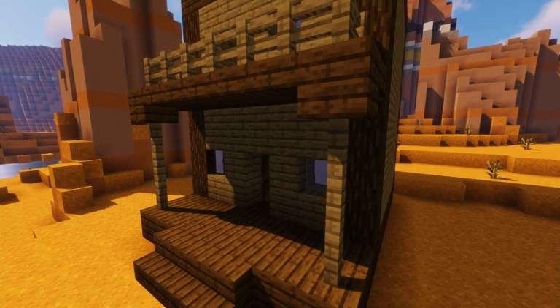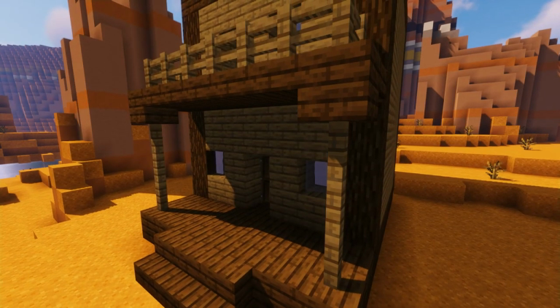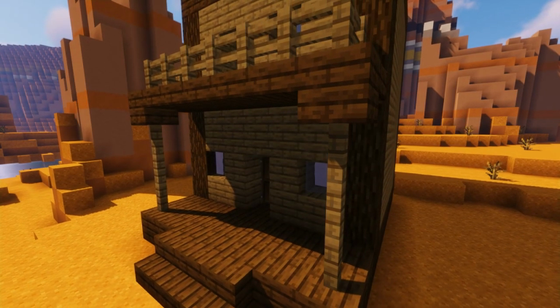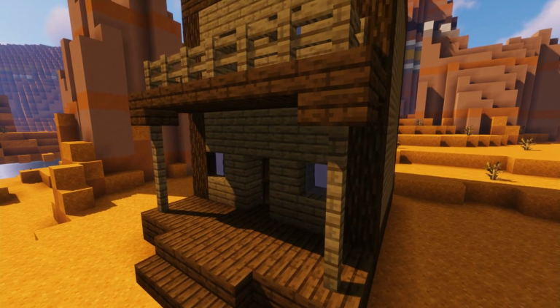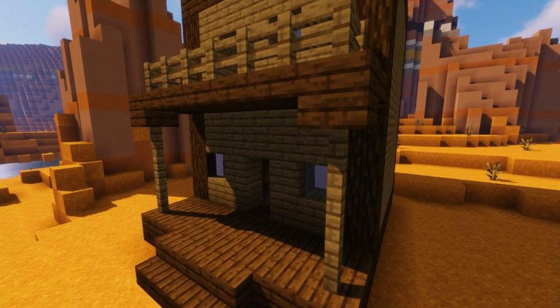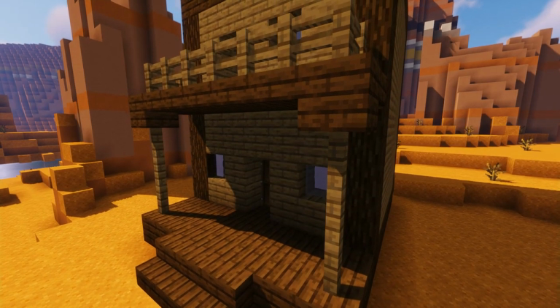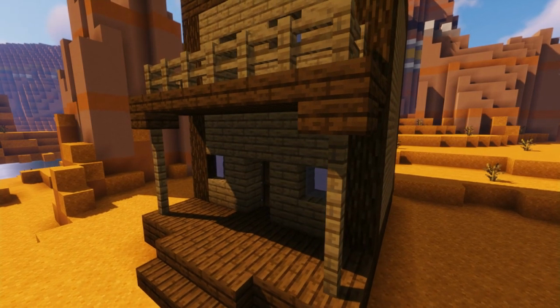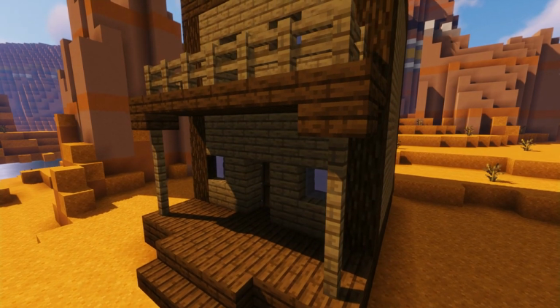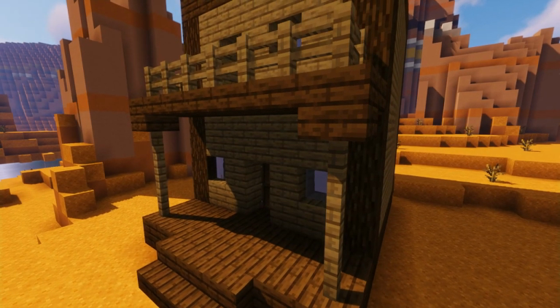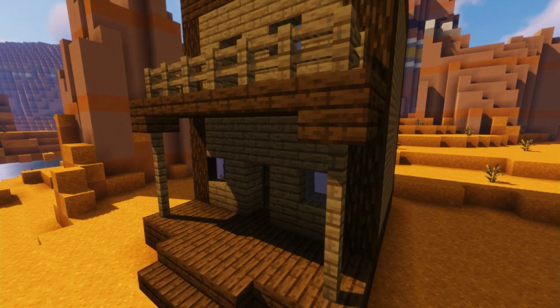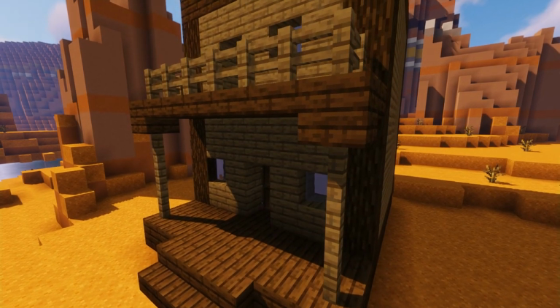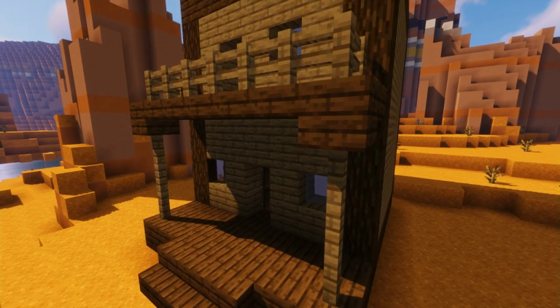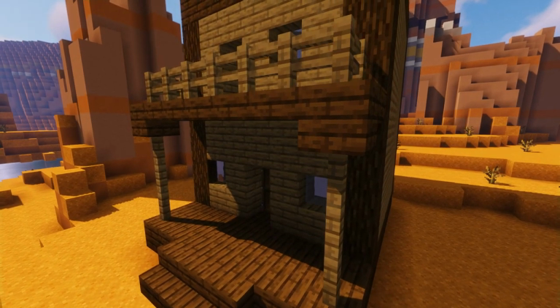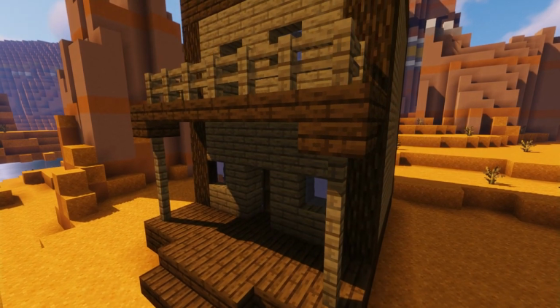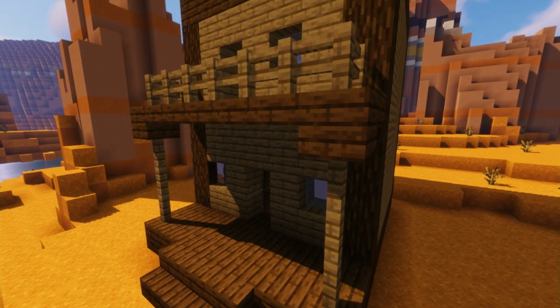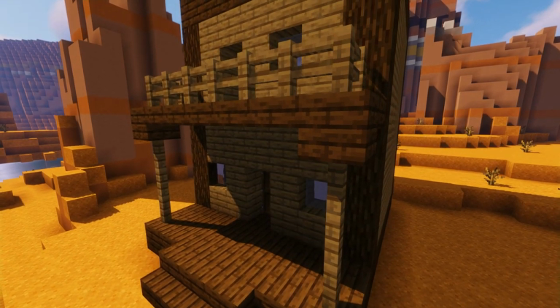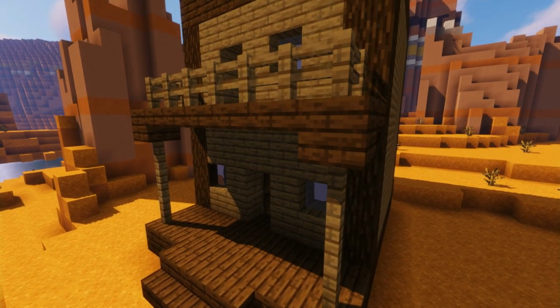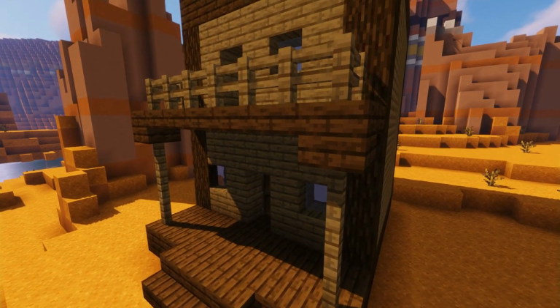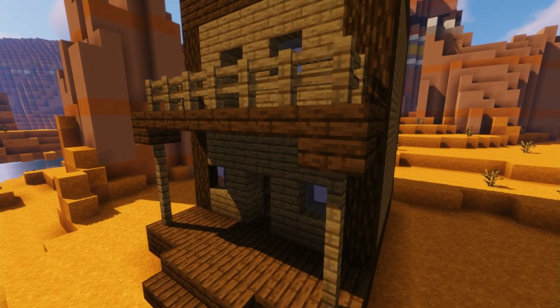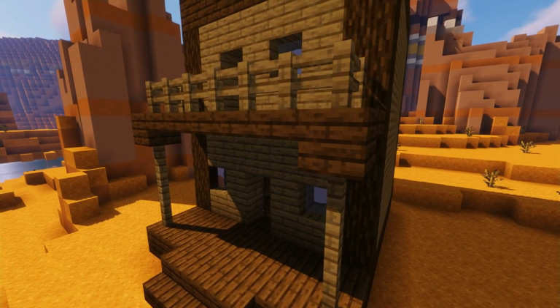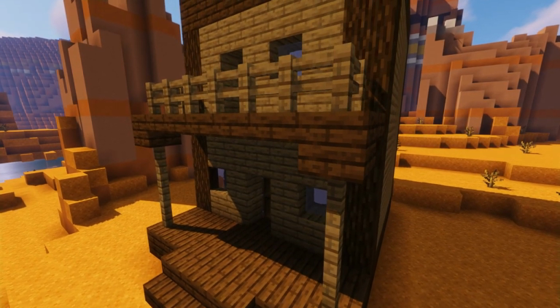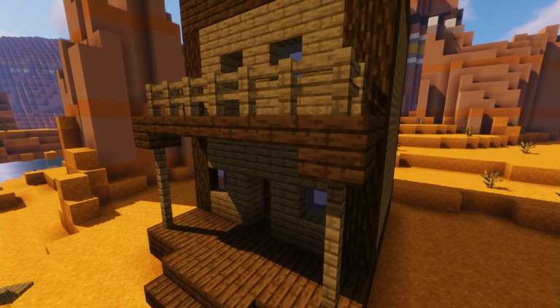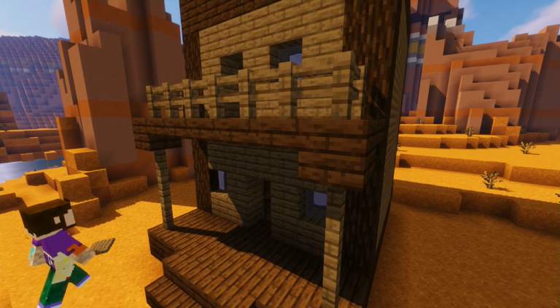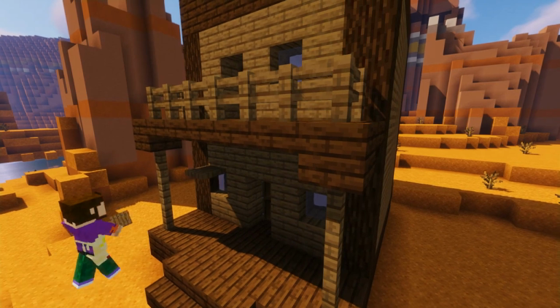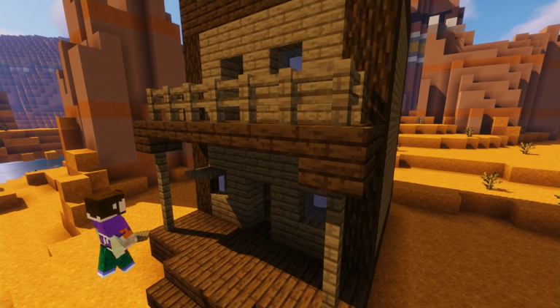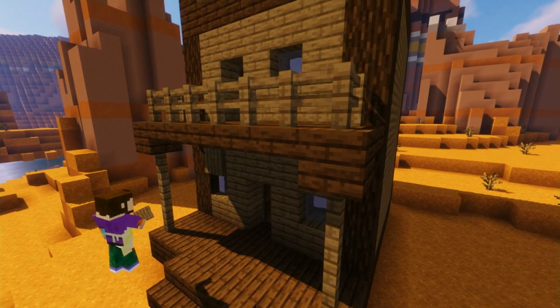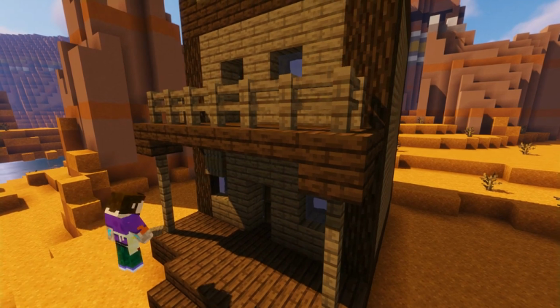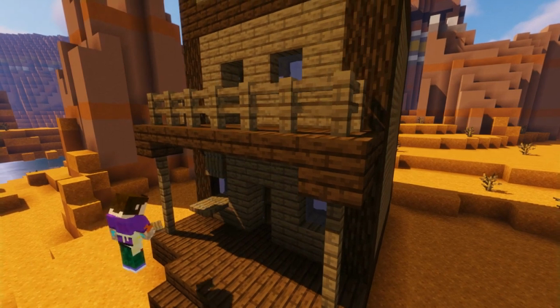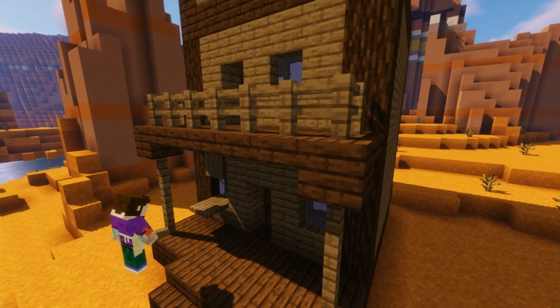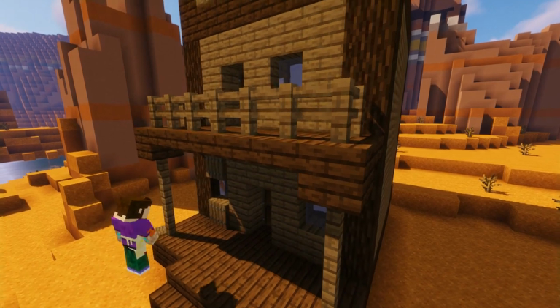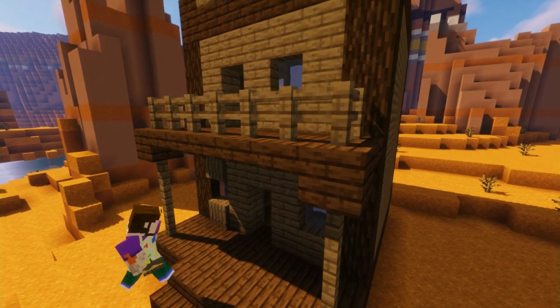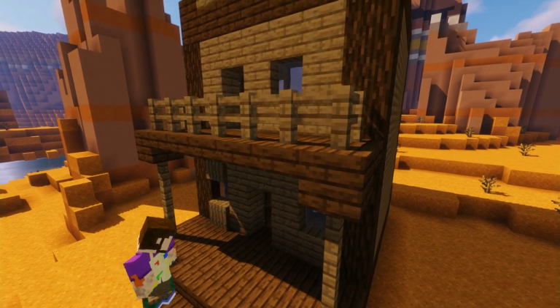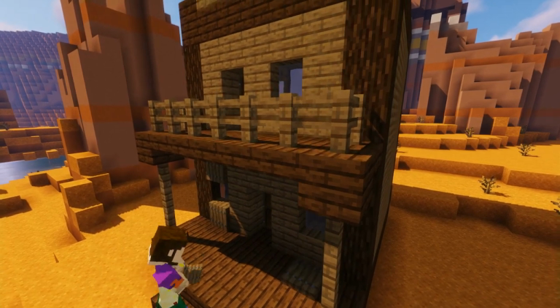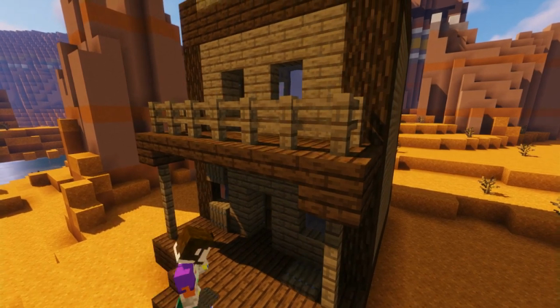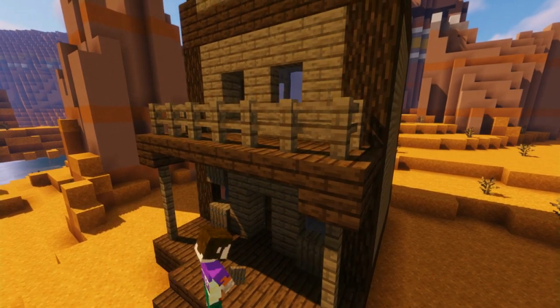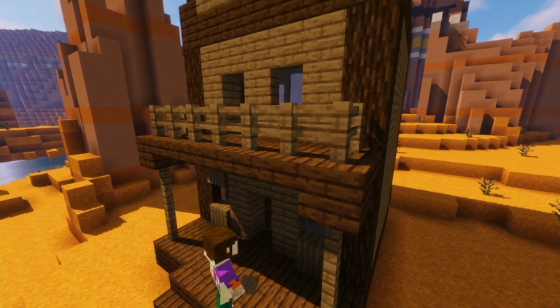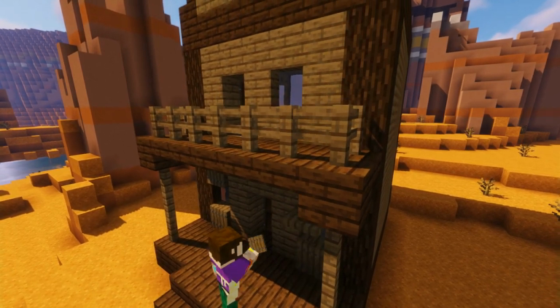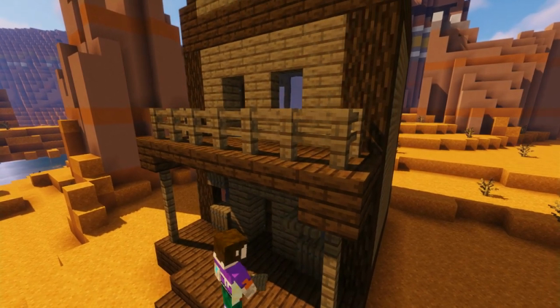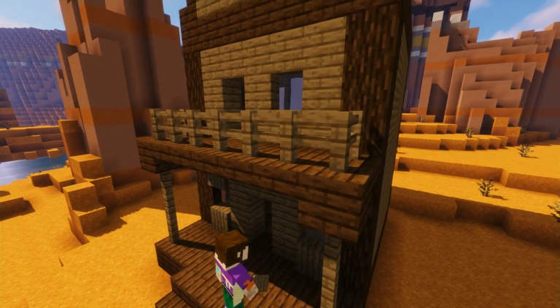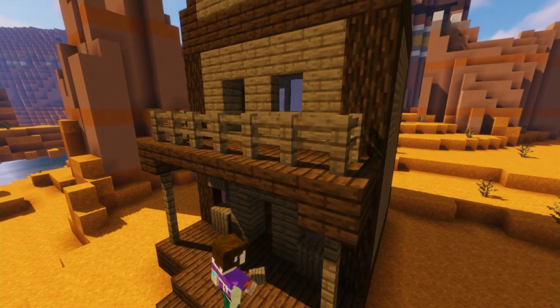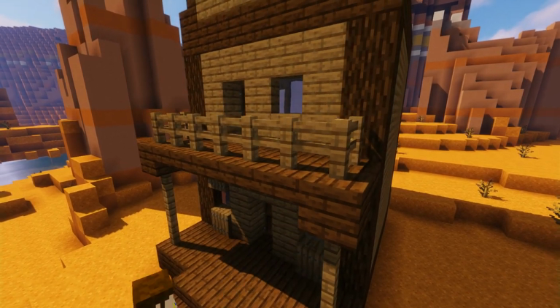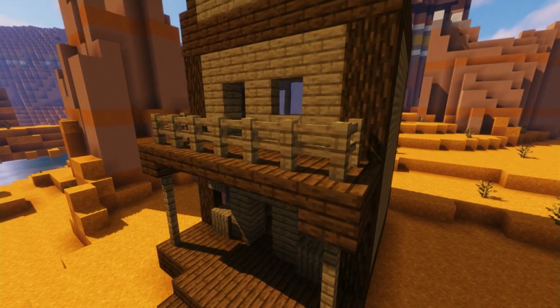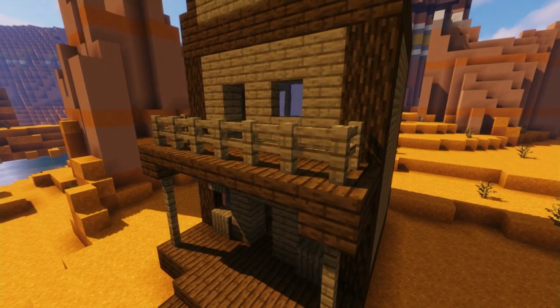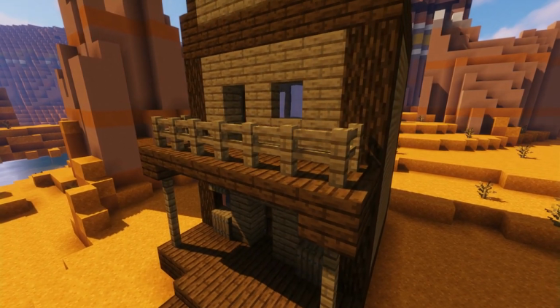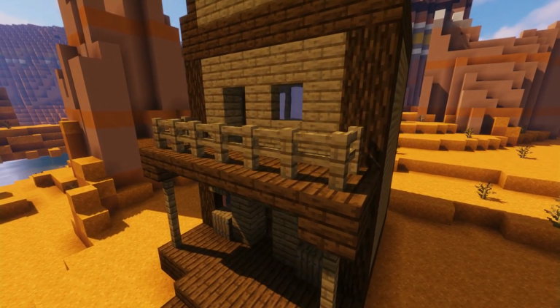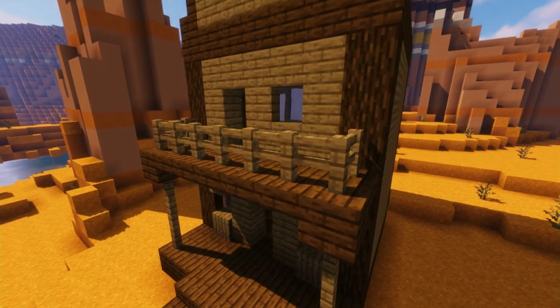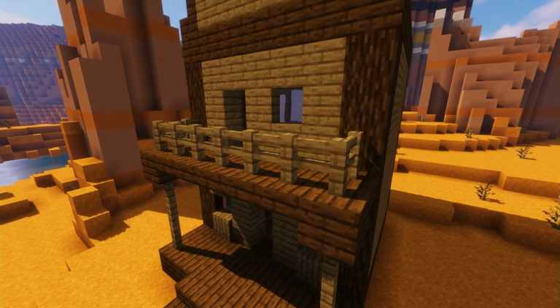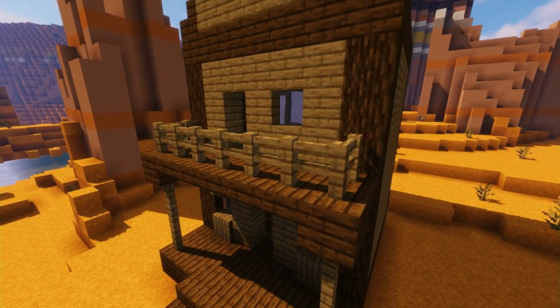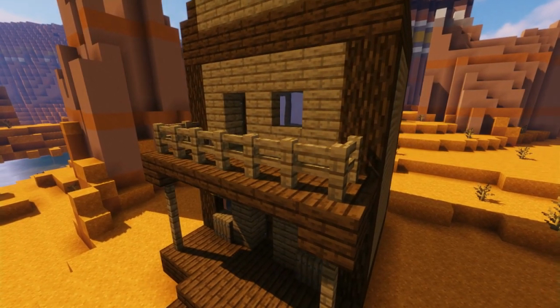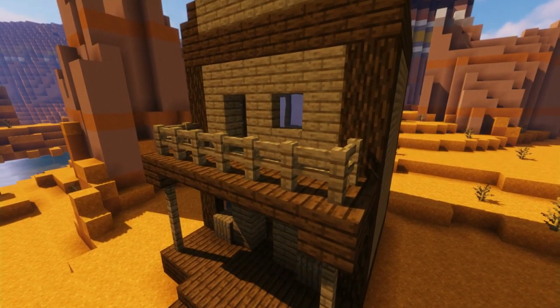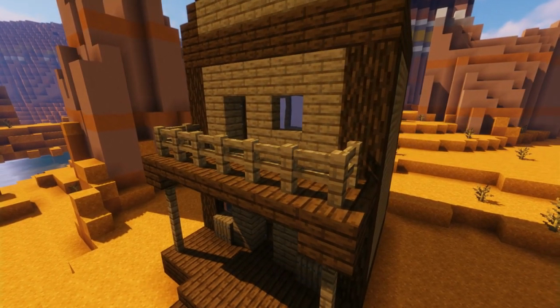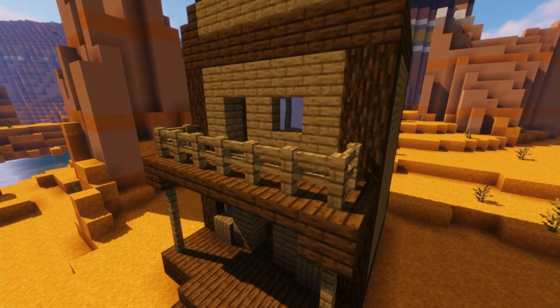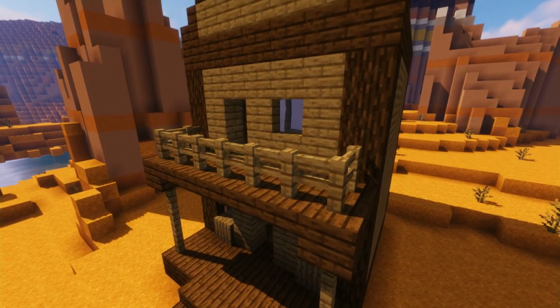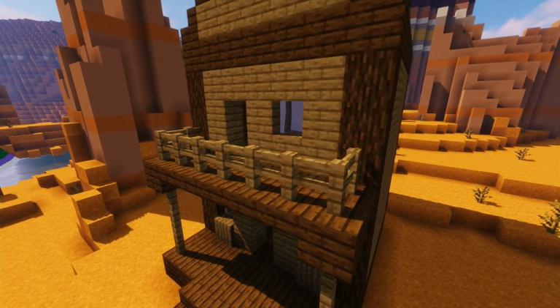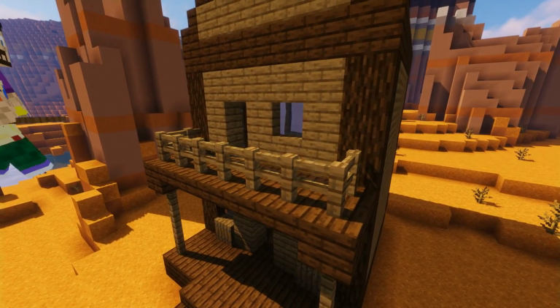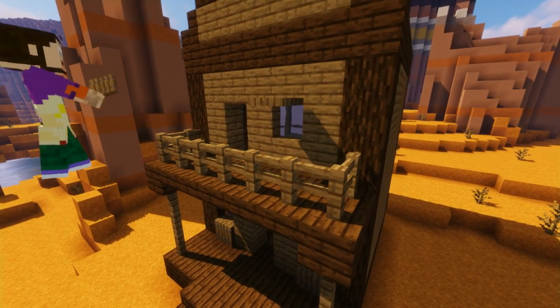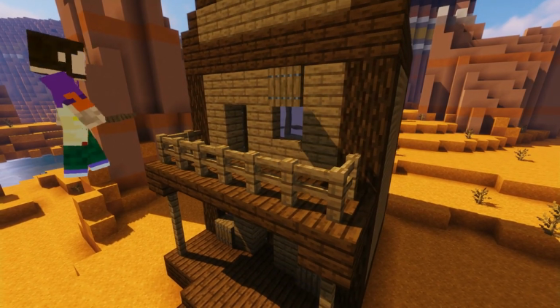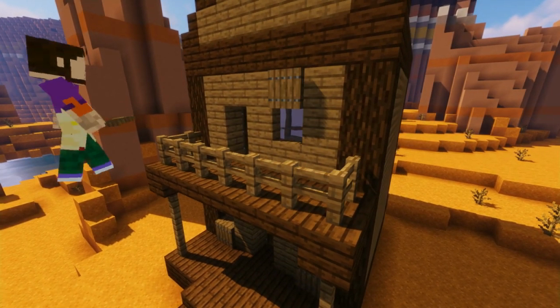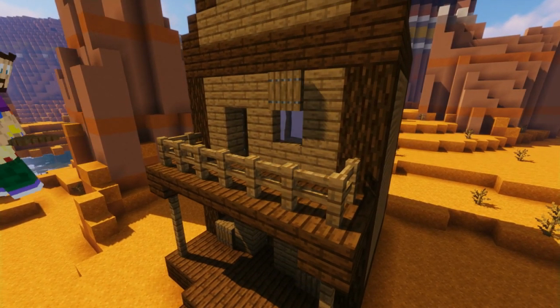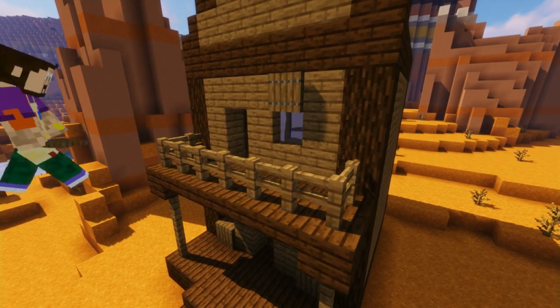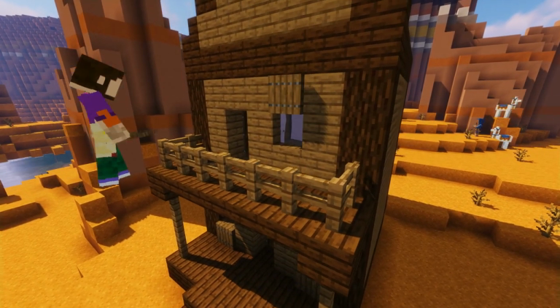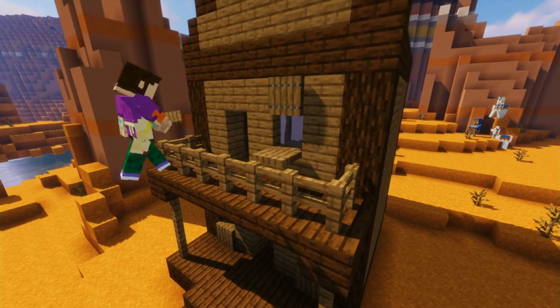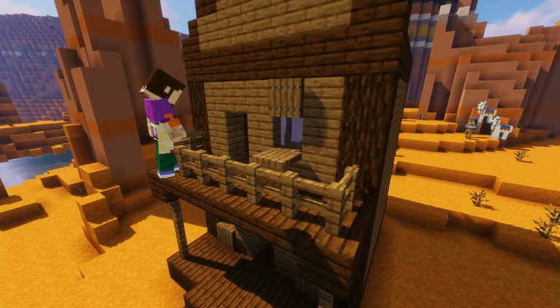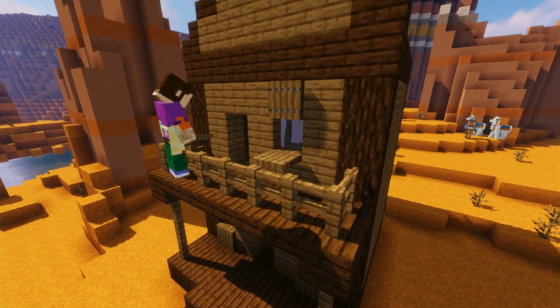Now this is optional, but using some spruce trapdoors we're going to form a little trim around the windows like so, just to add a little extra detail.